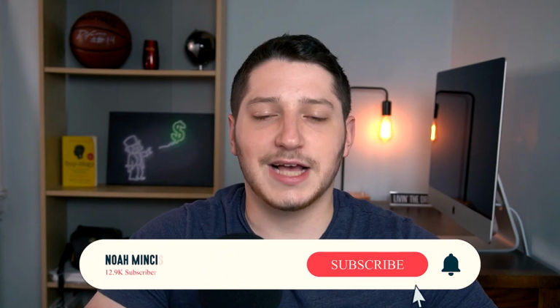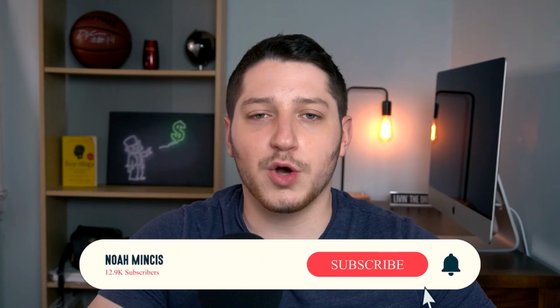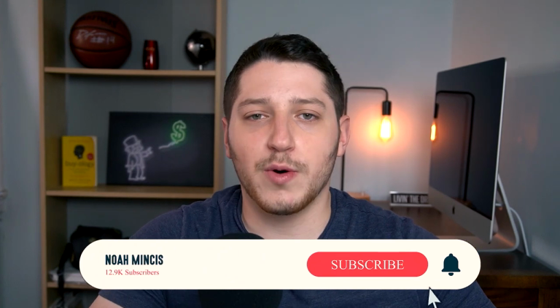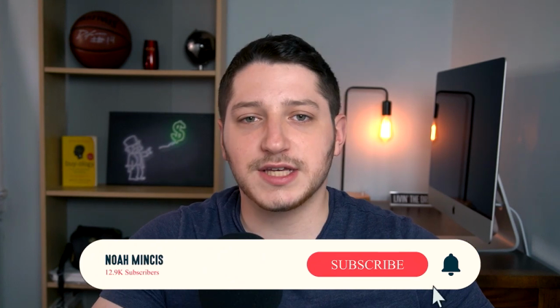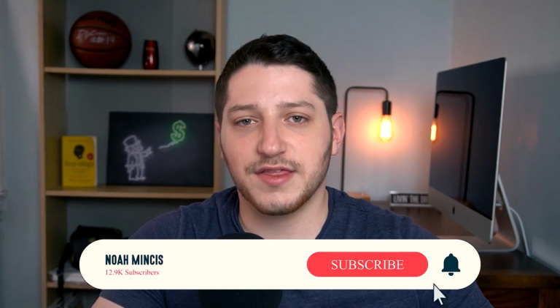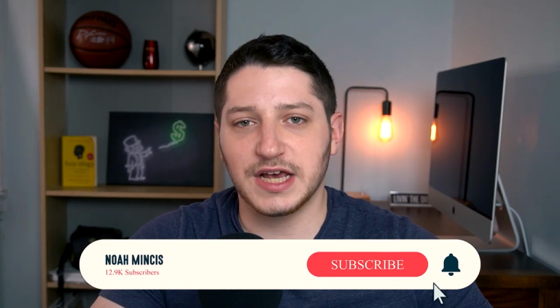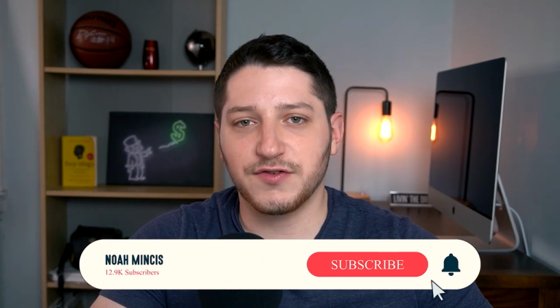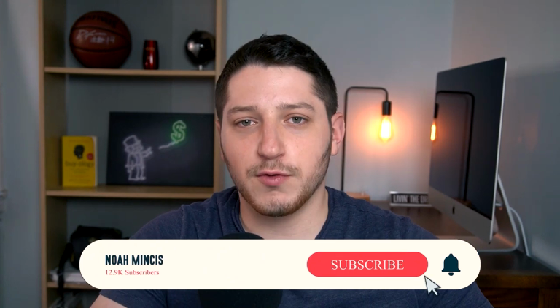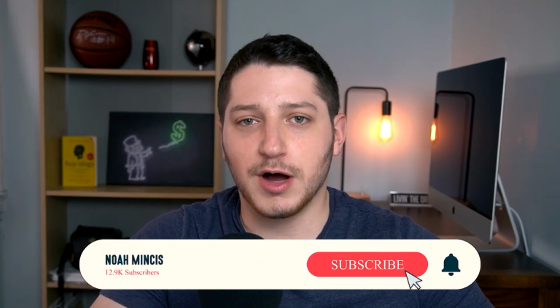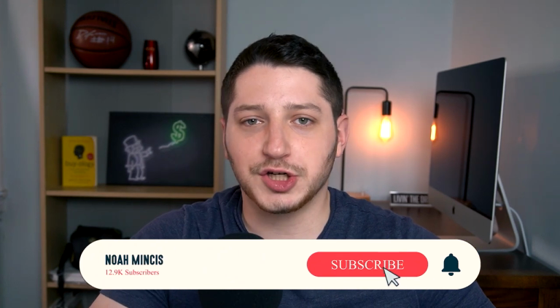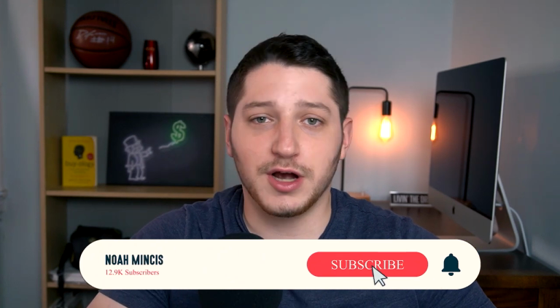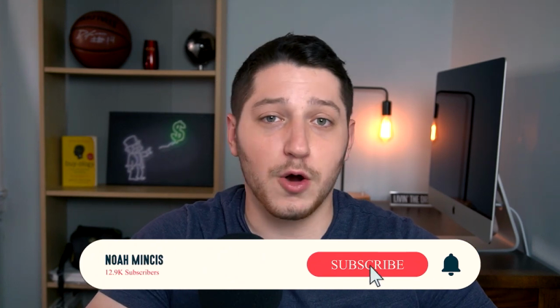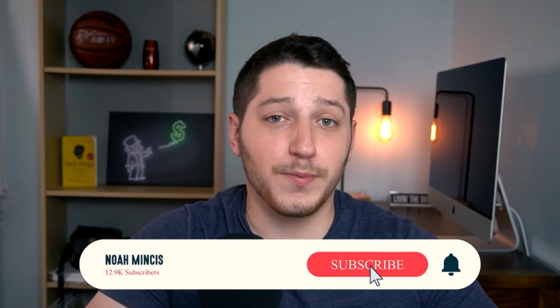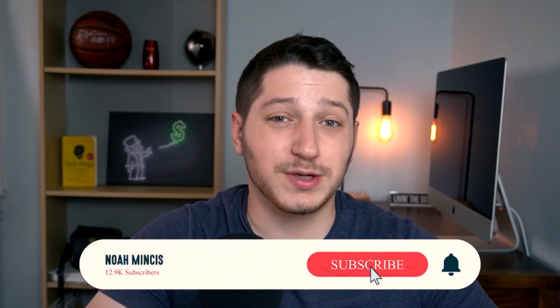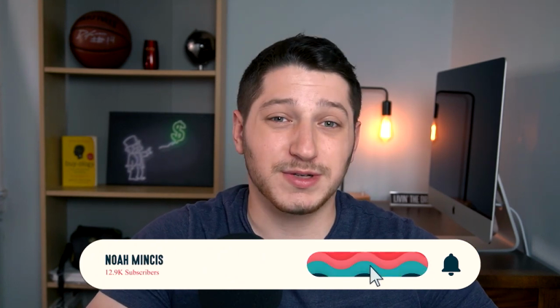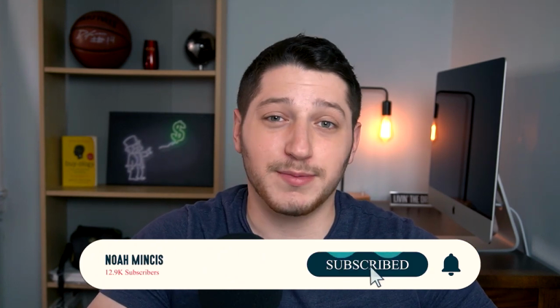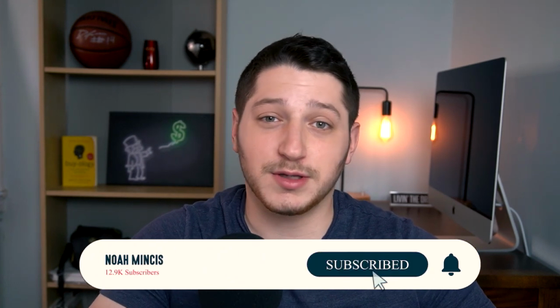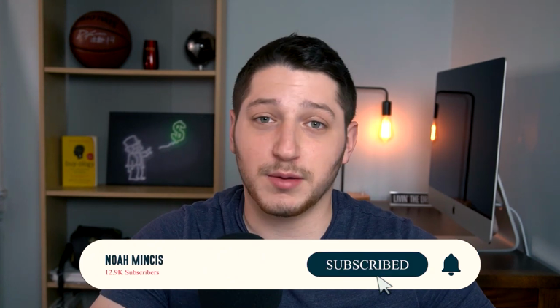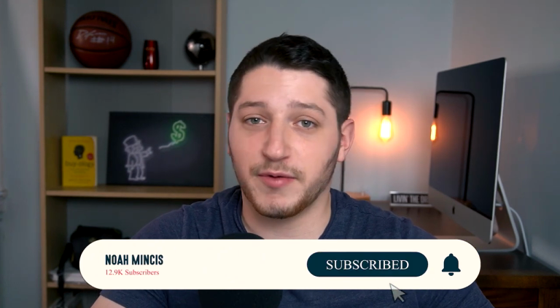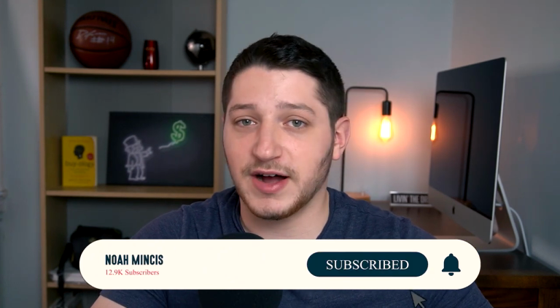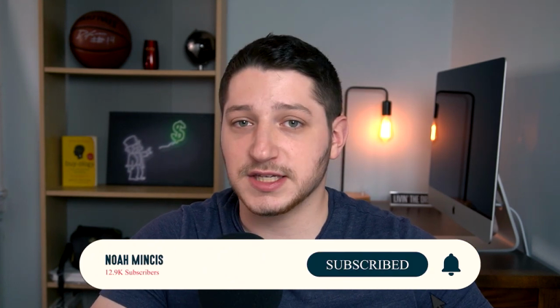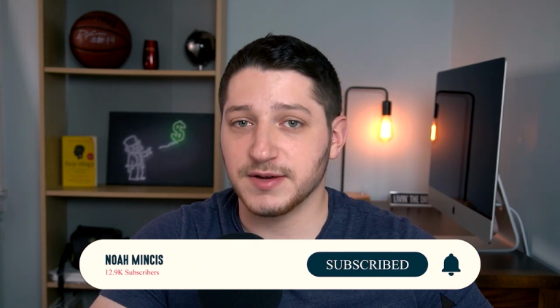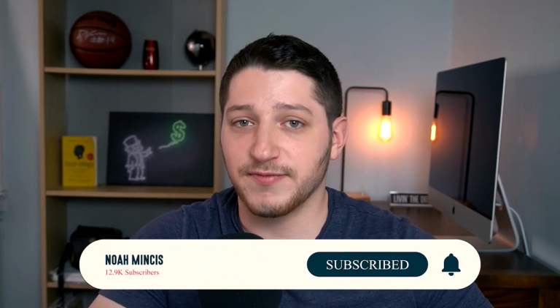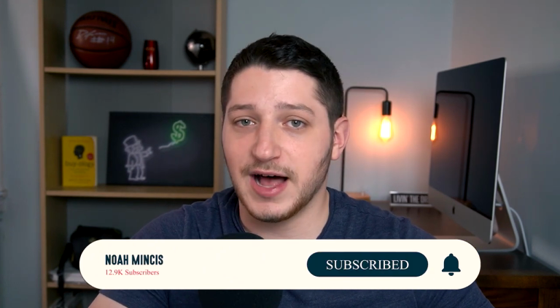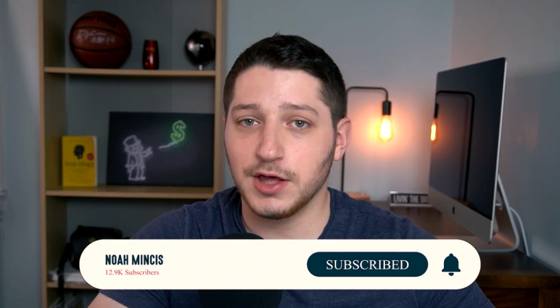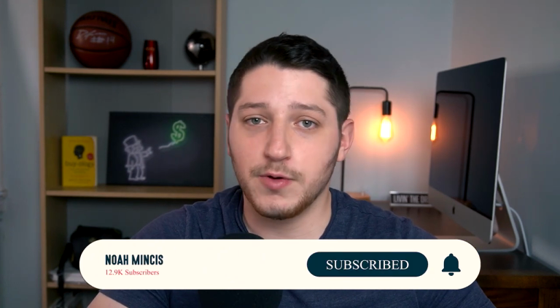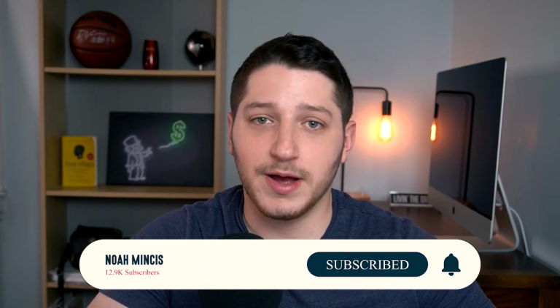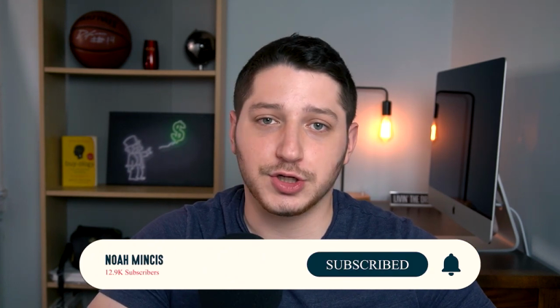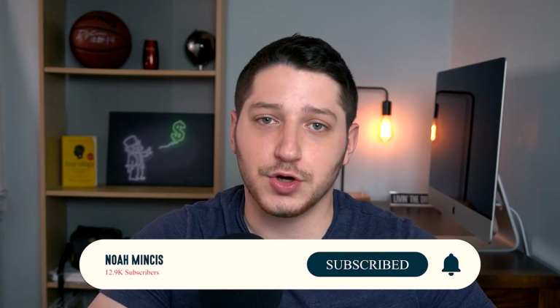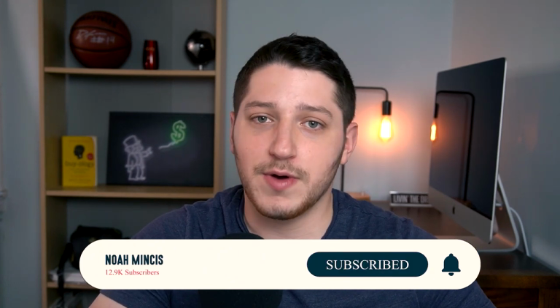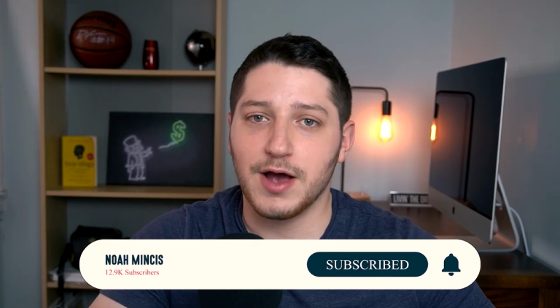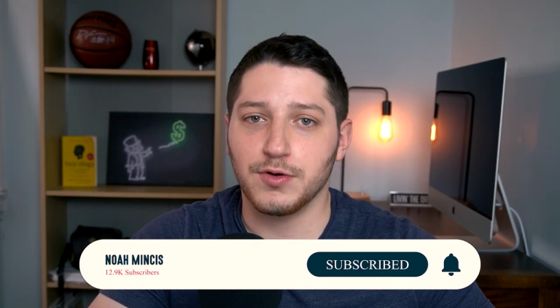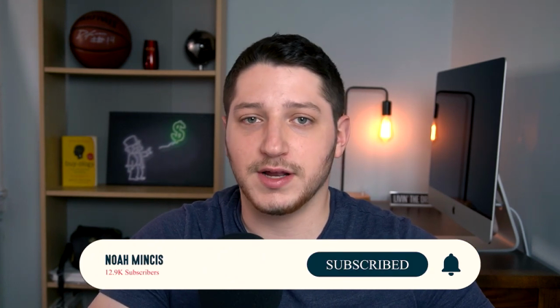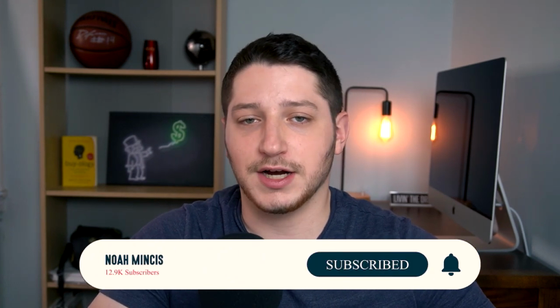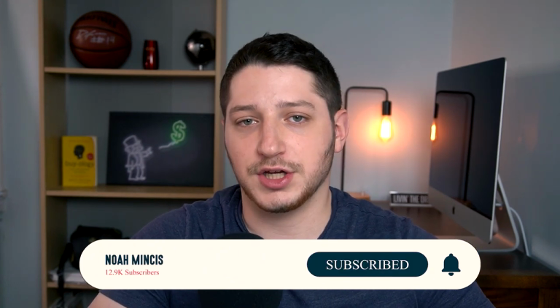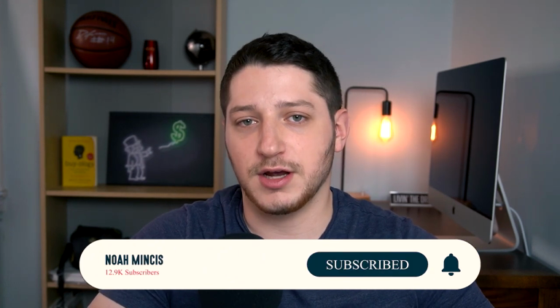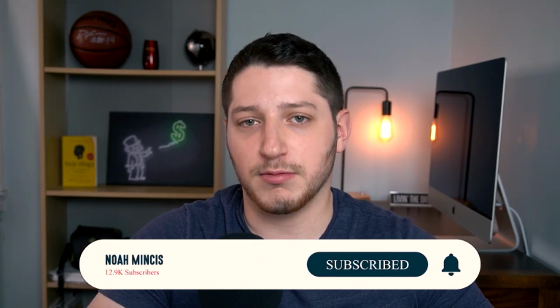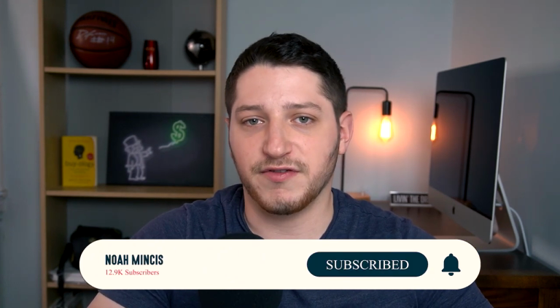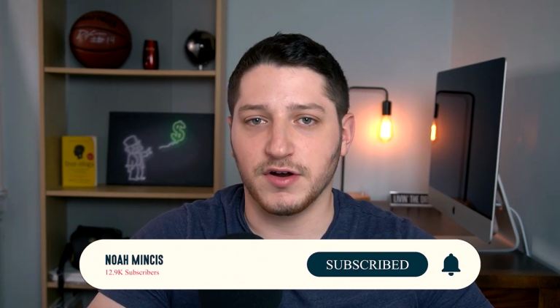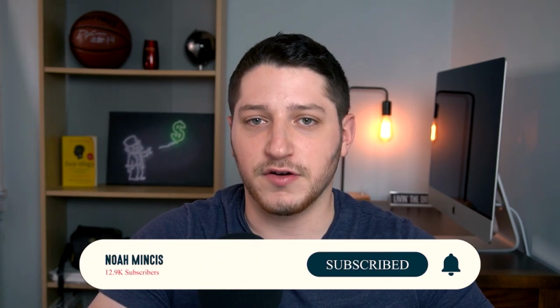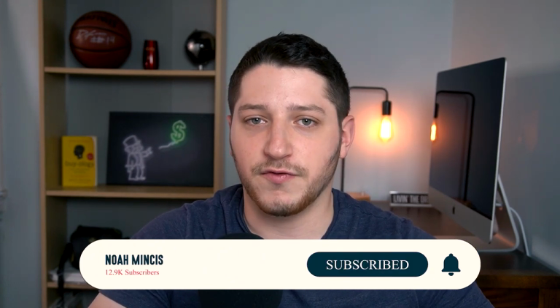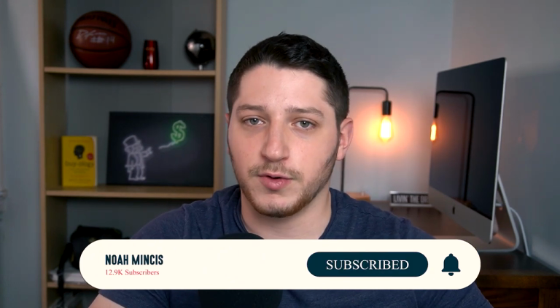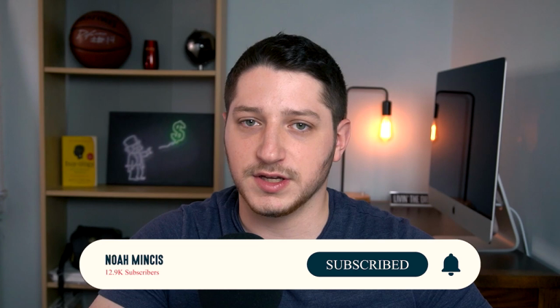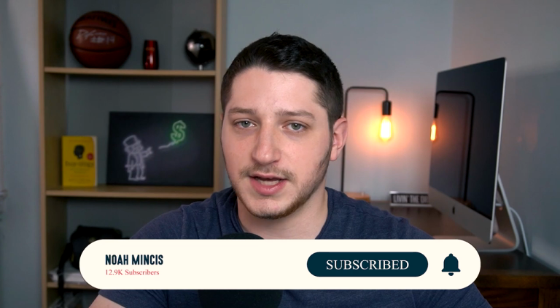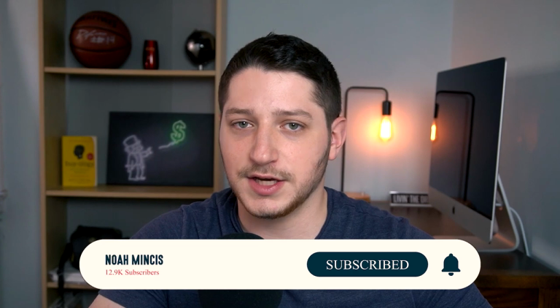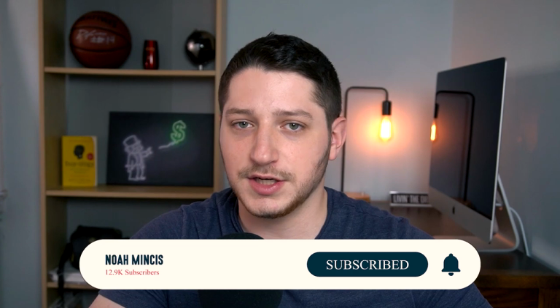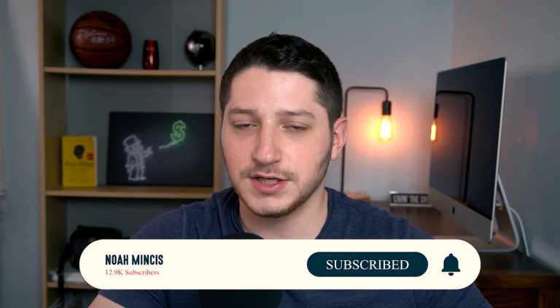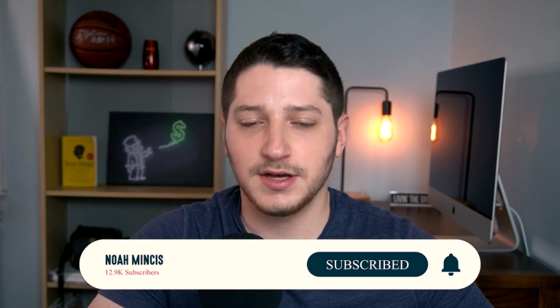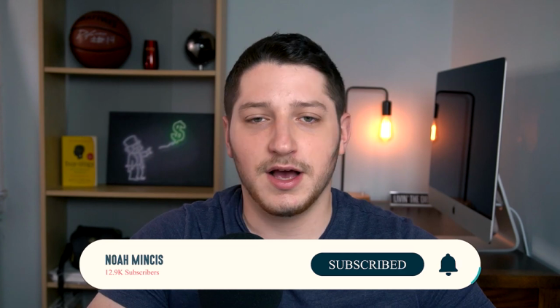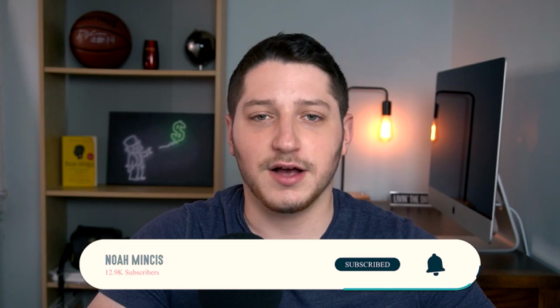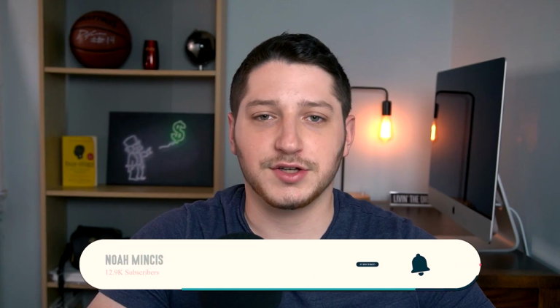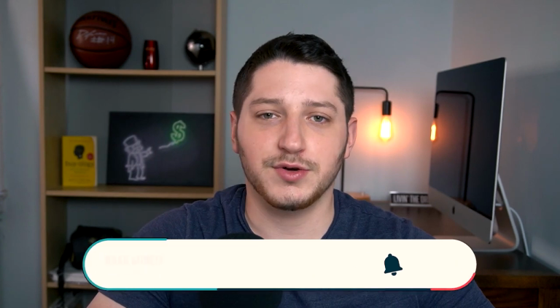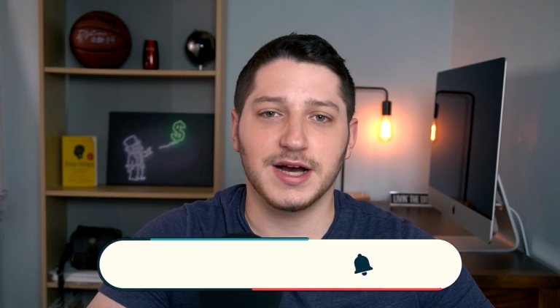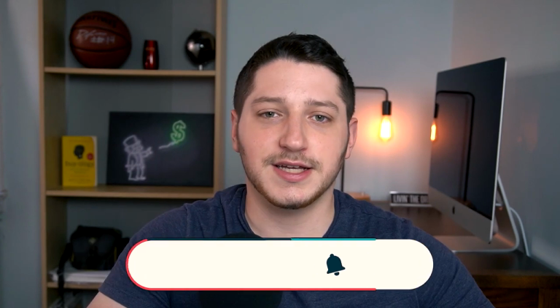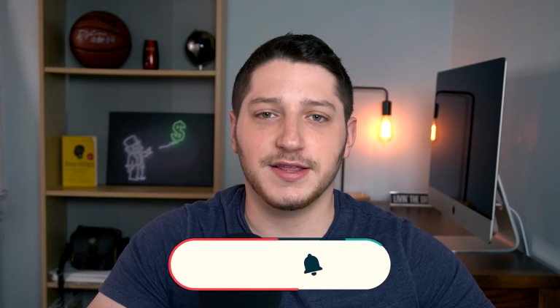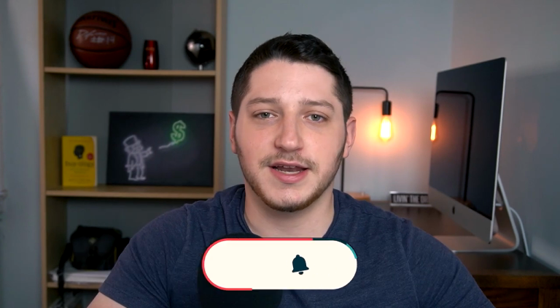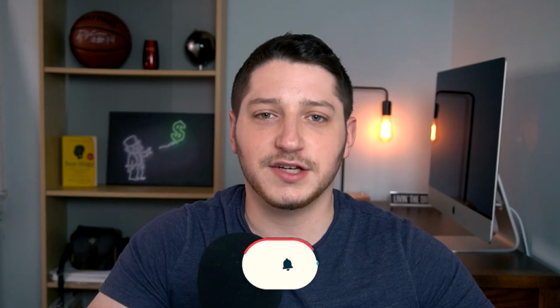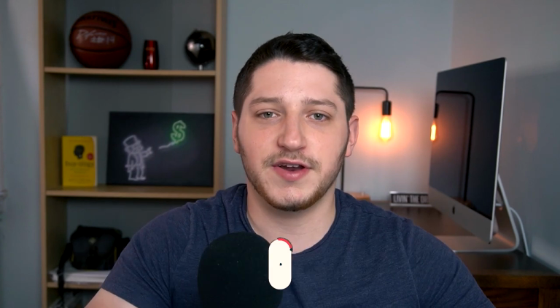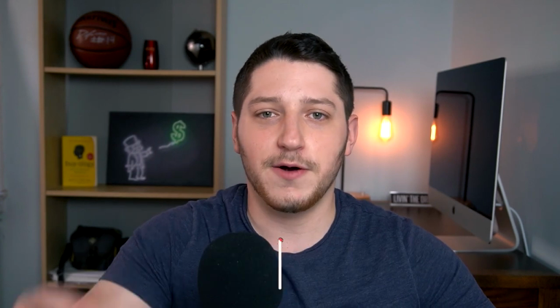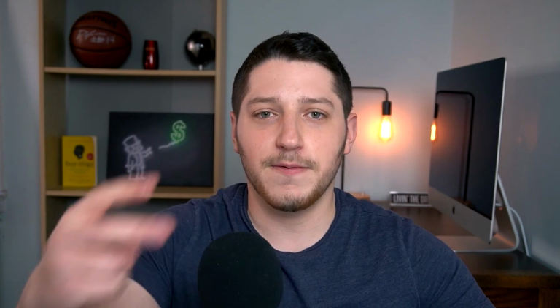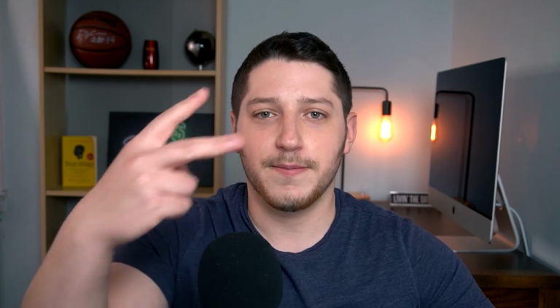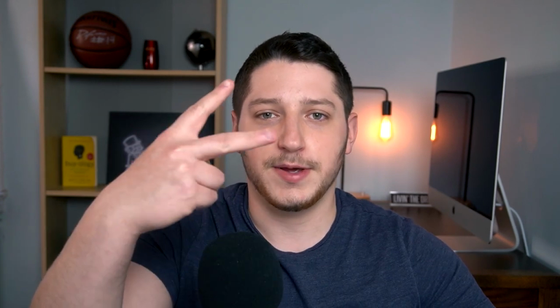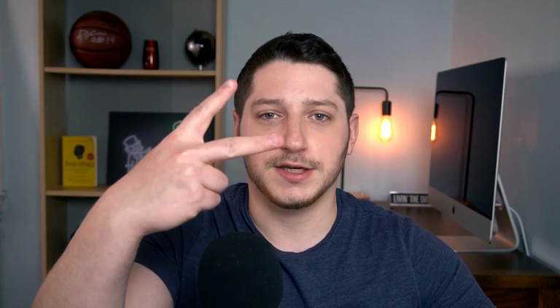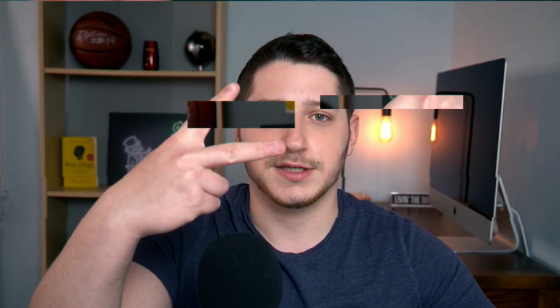As always, thanks for watching. I hope this was able to provide some value and show you how you can actually get refunded for these cases. I'll see you guys in the next video. Peace.